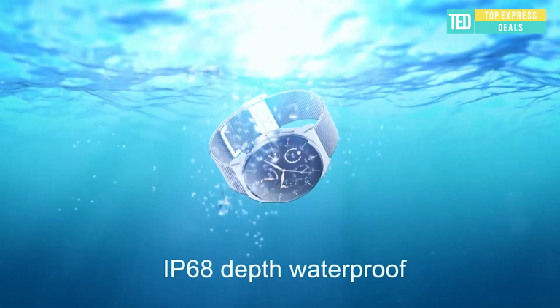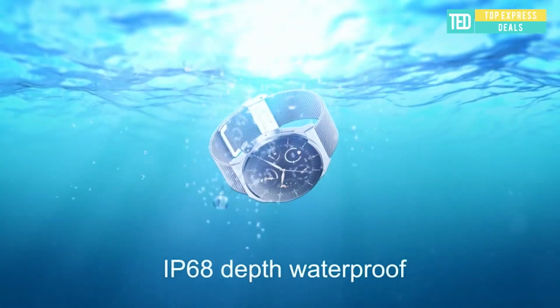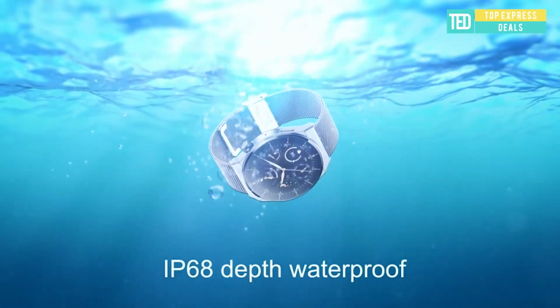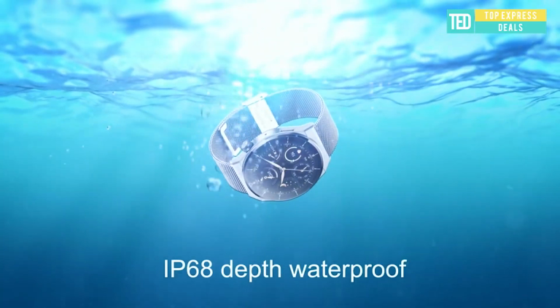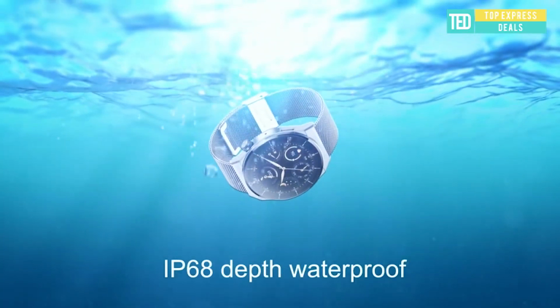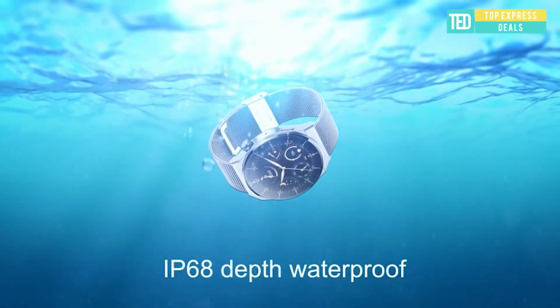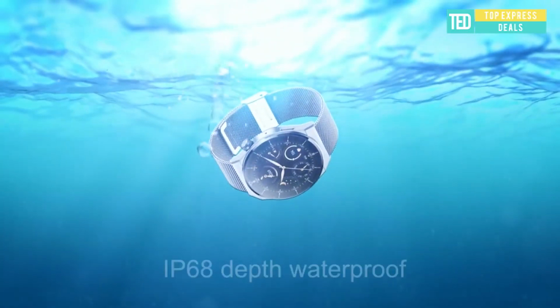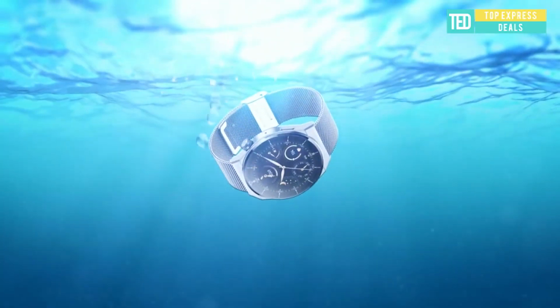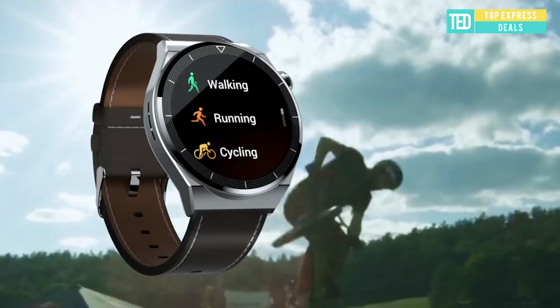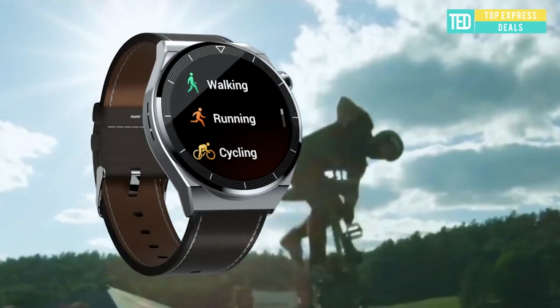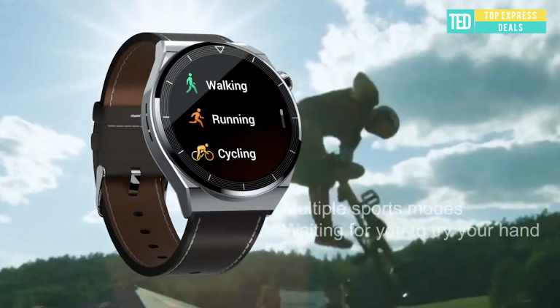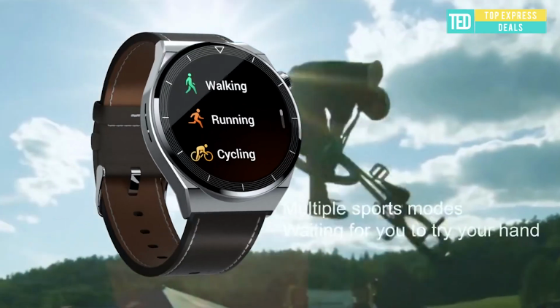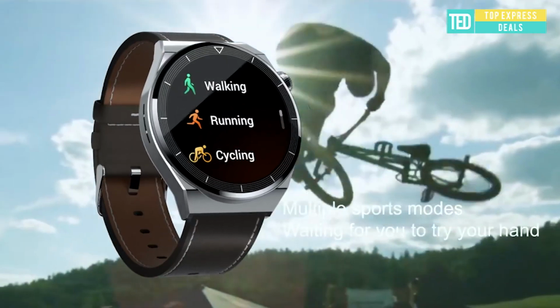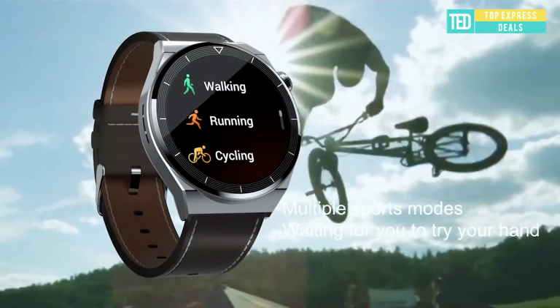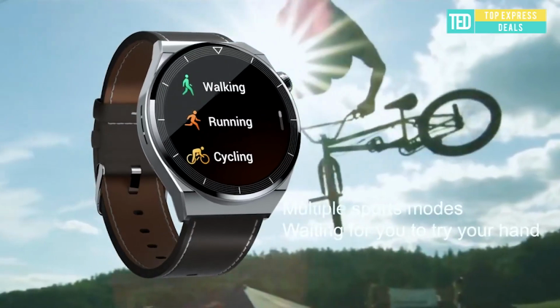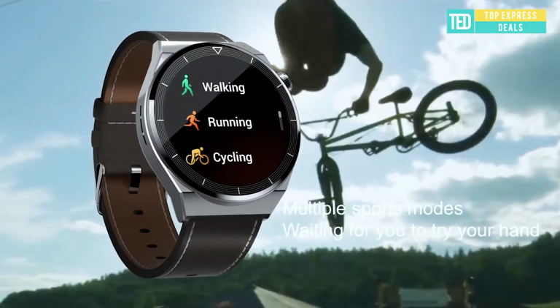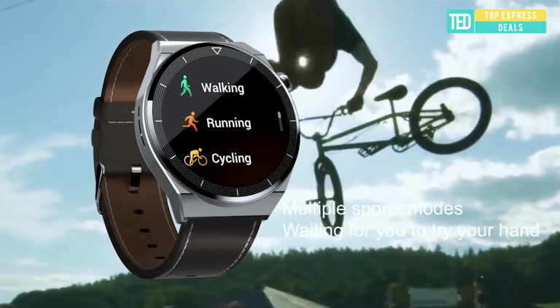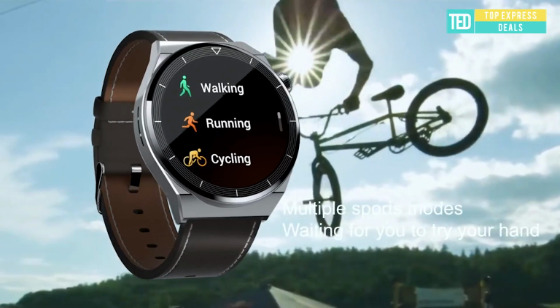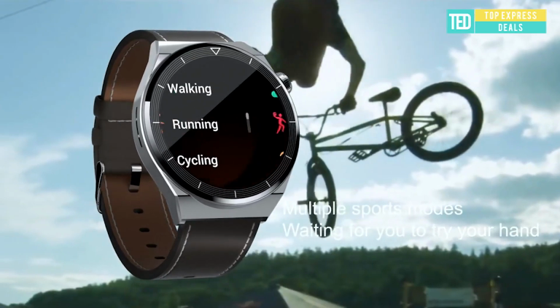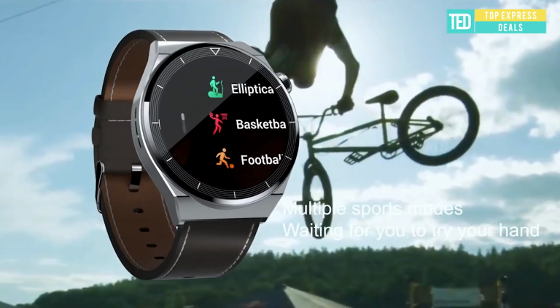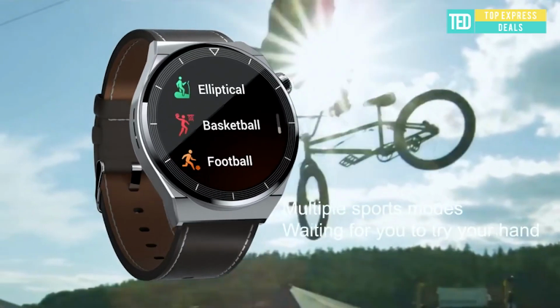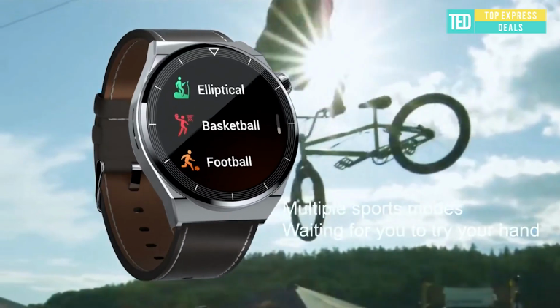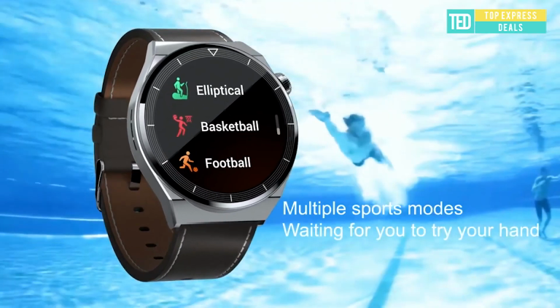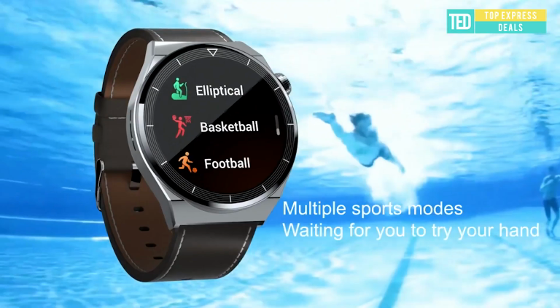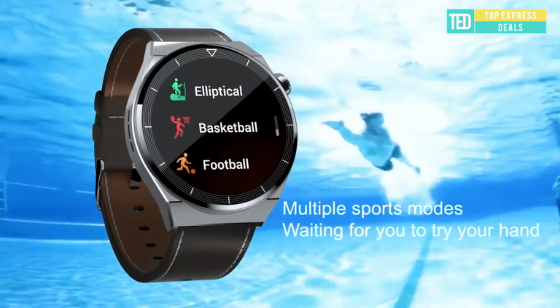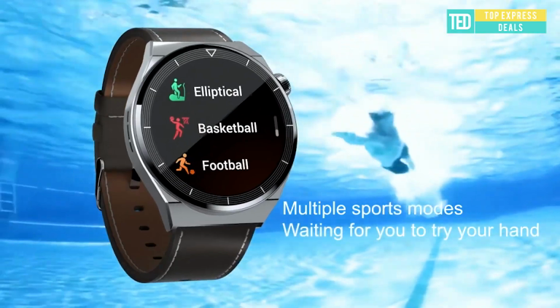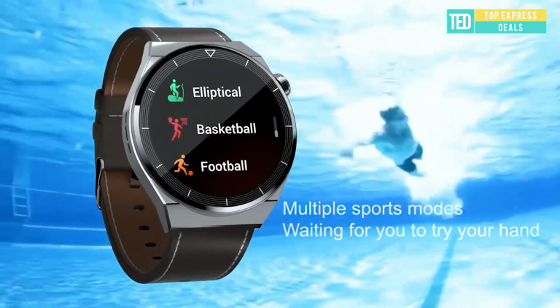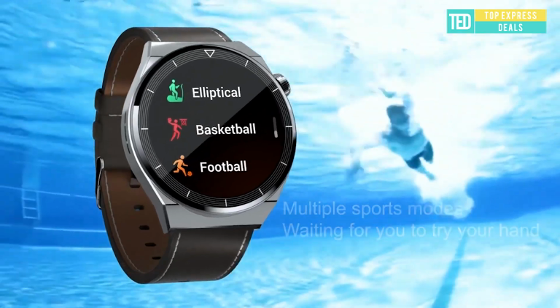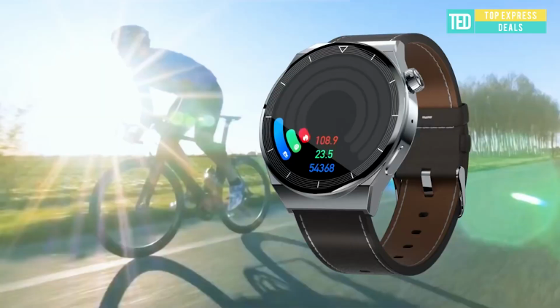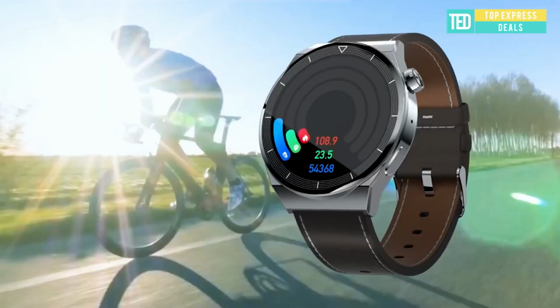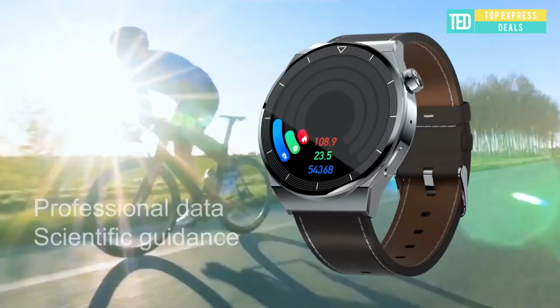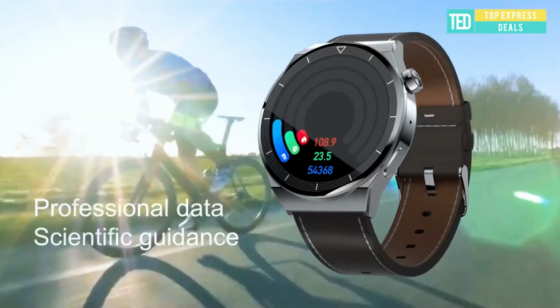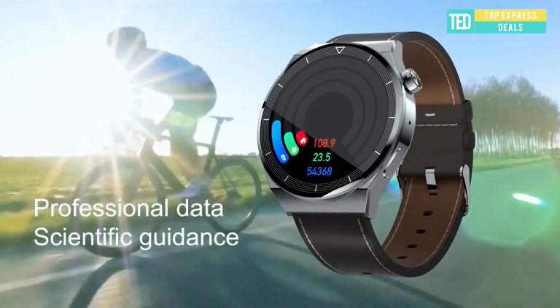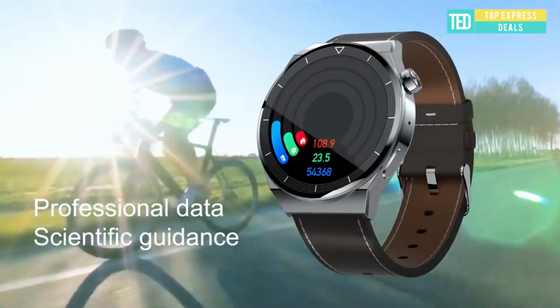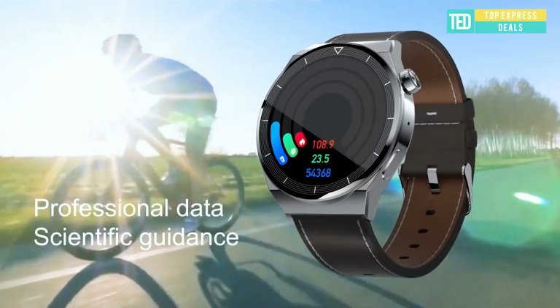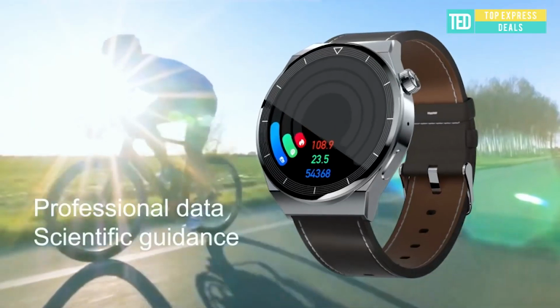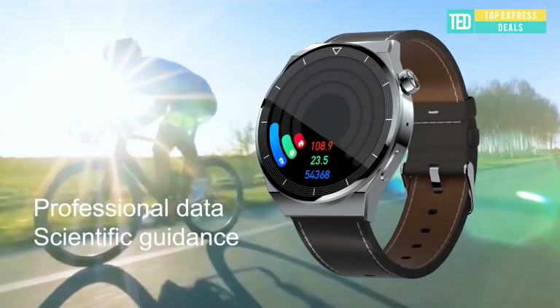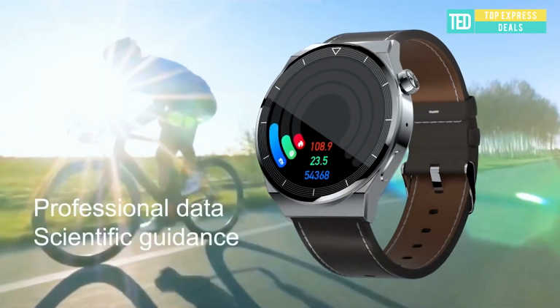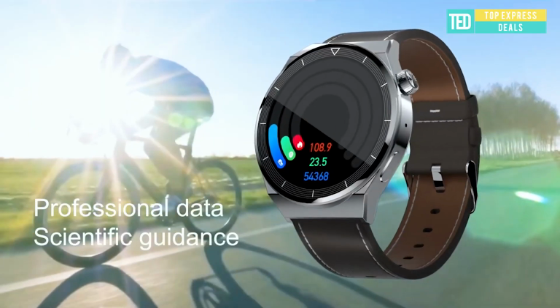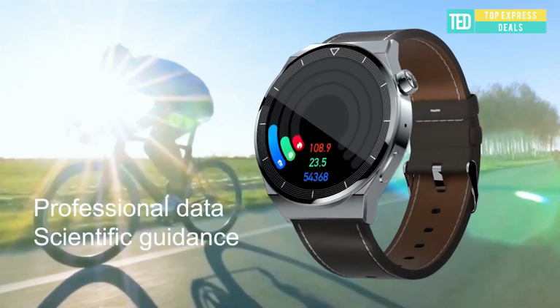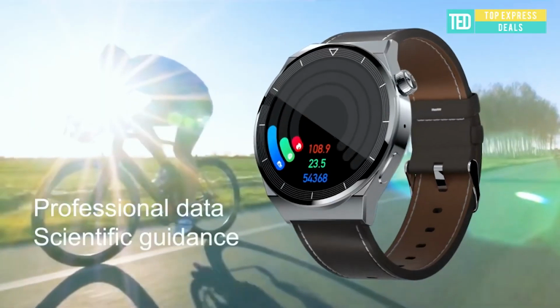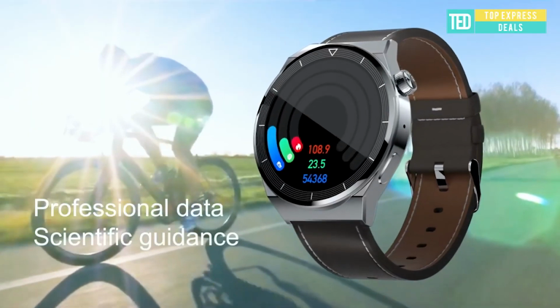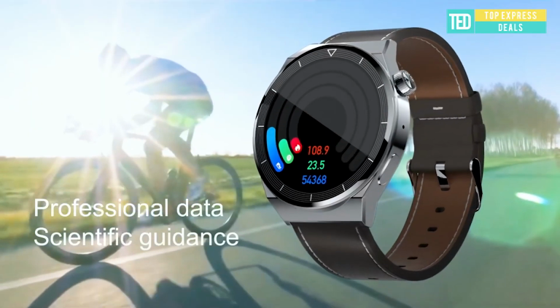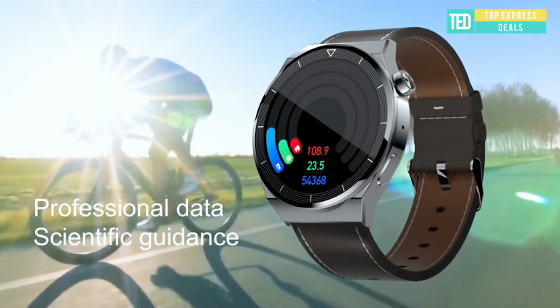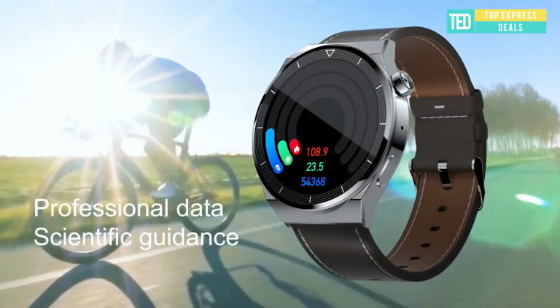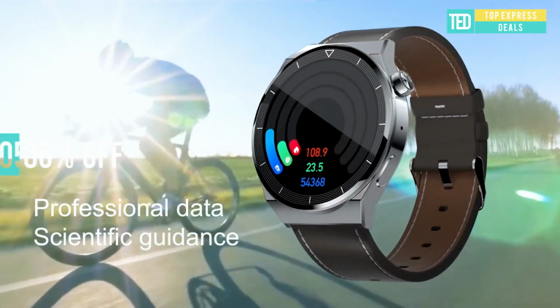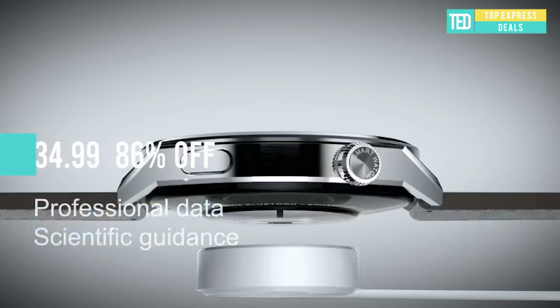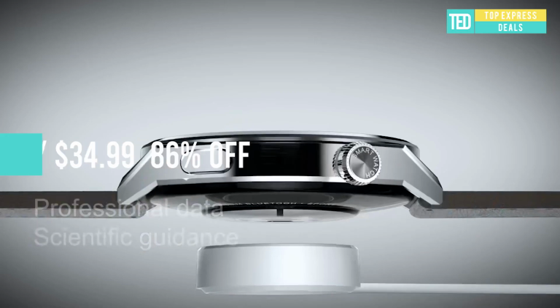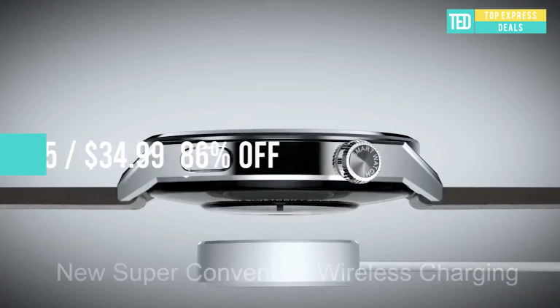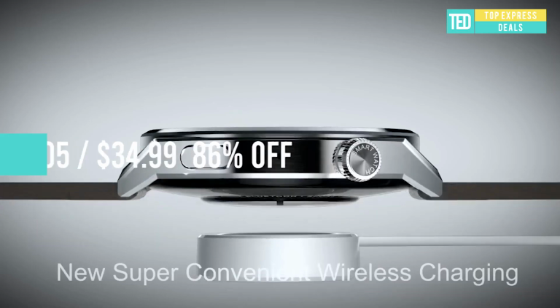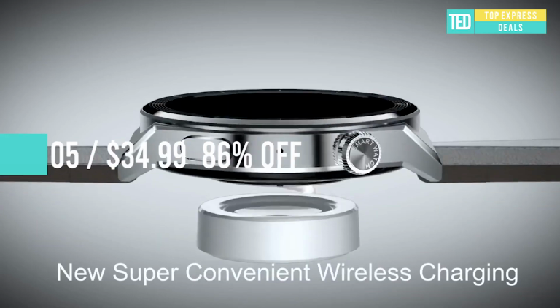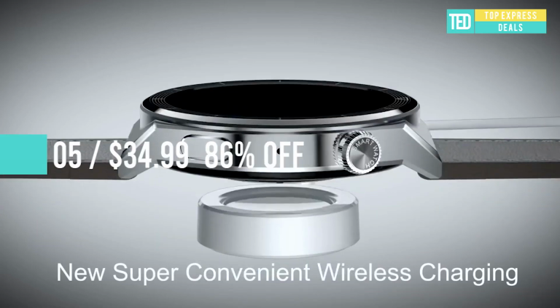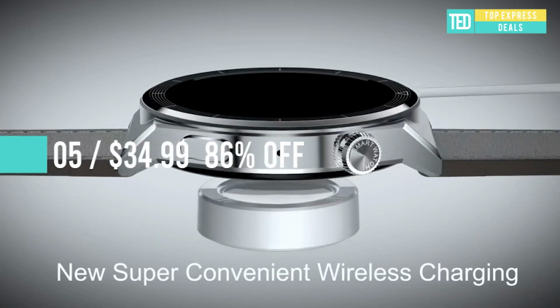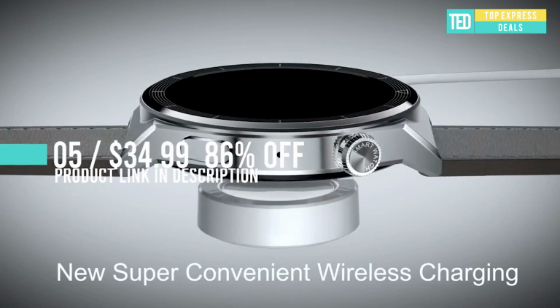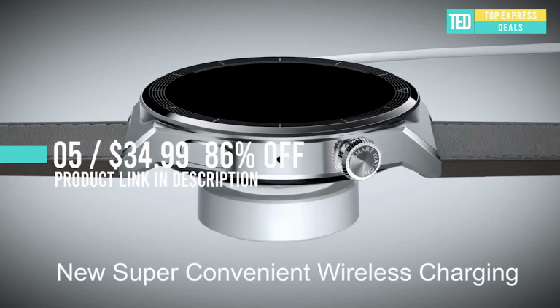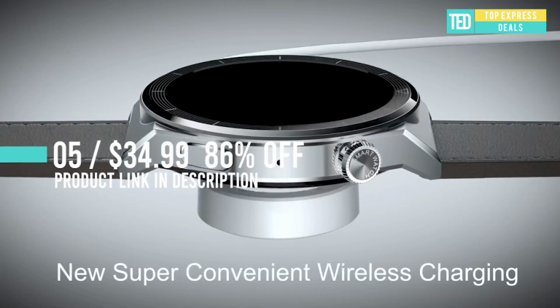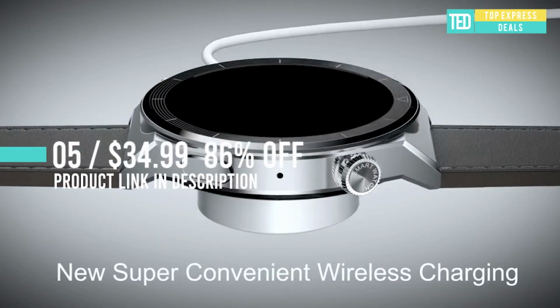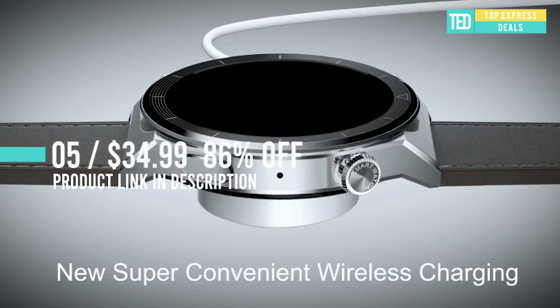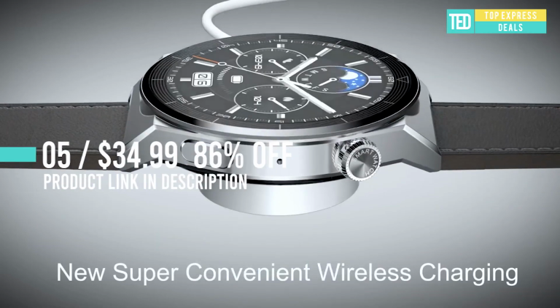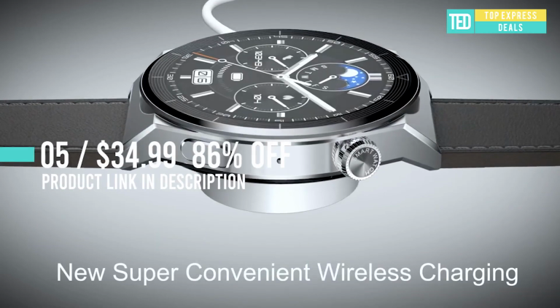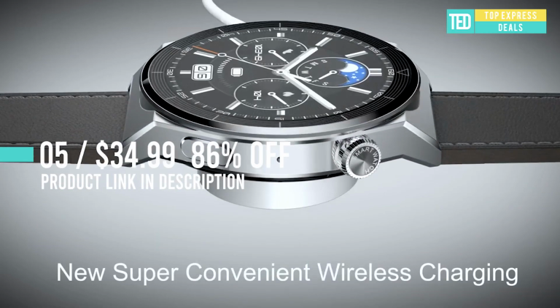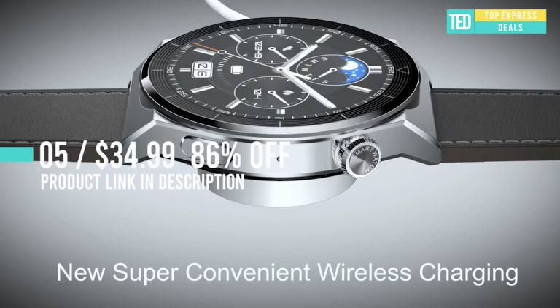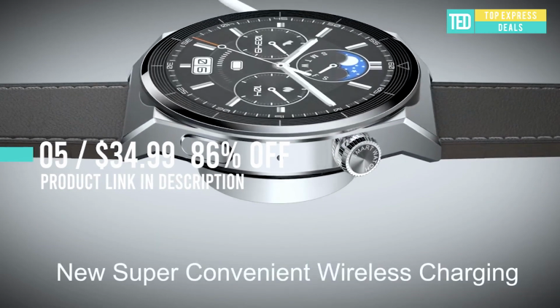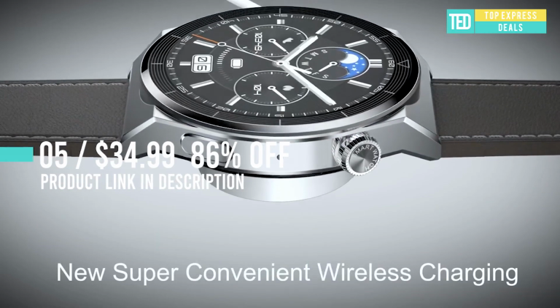The sapphire glass mirror is stronger, not afraid of scratches caused by sports, and the display is clearer.